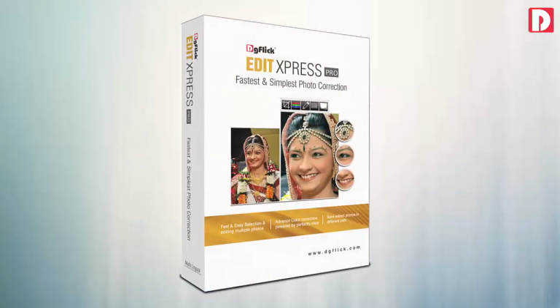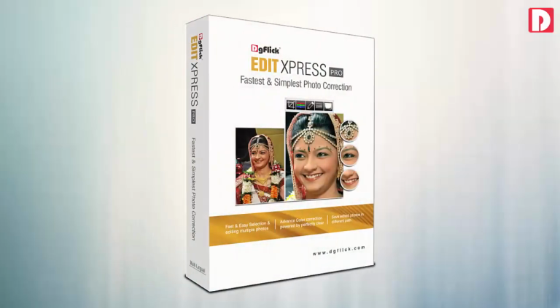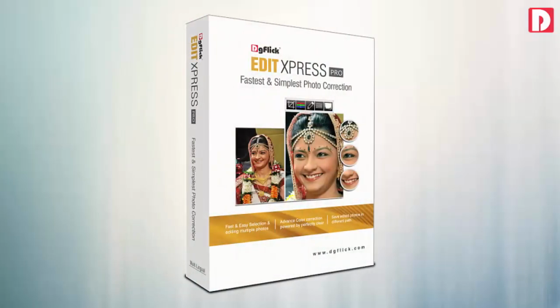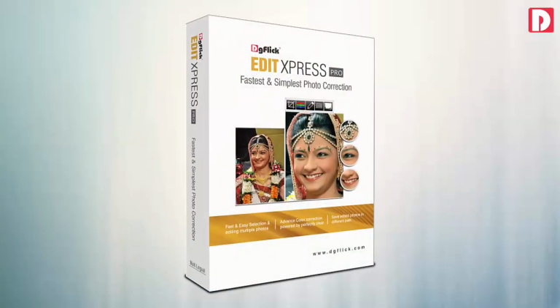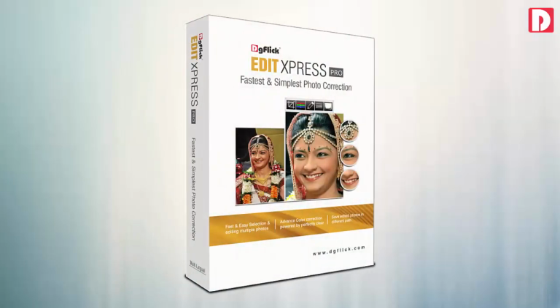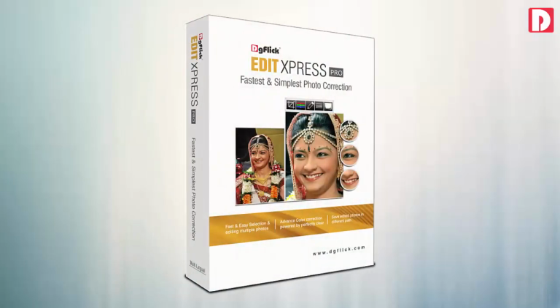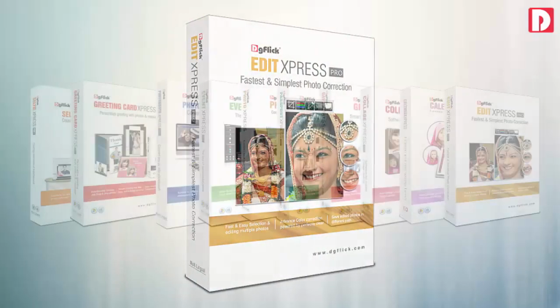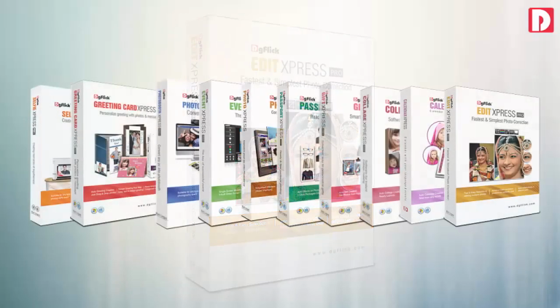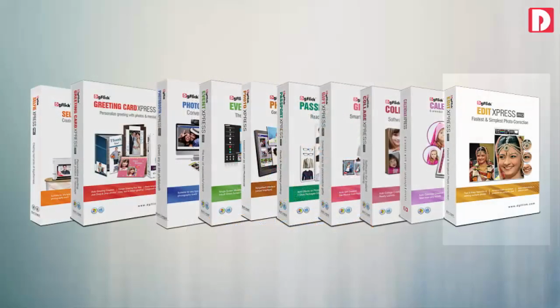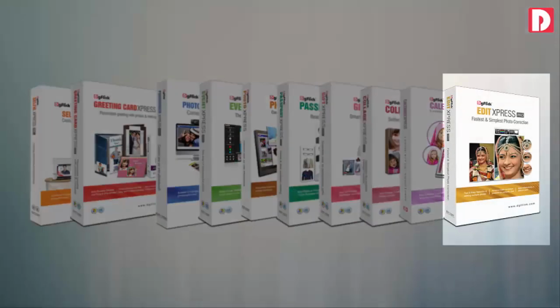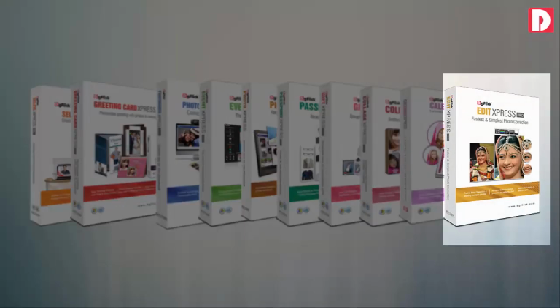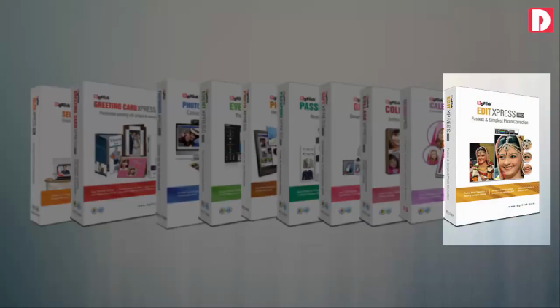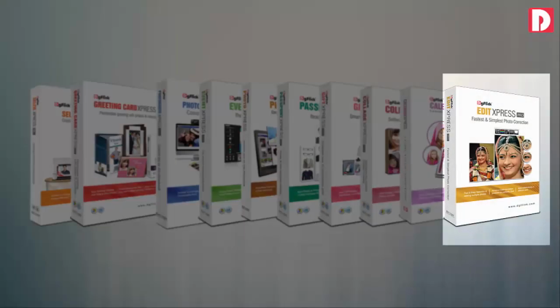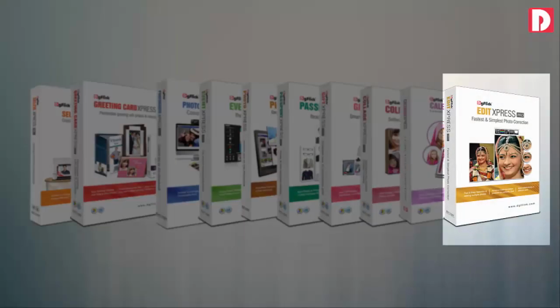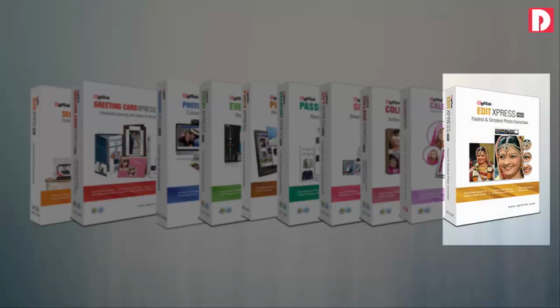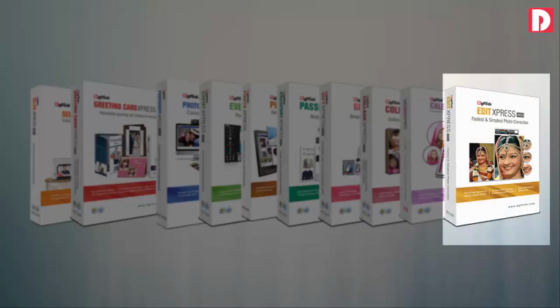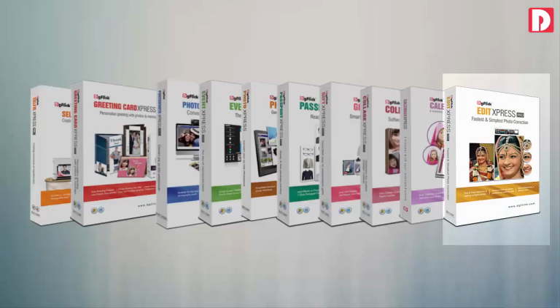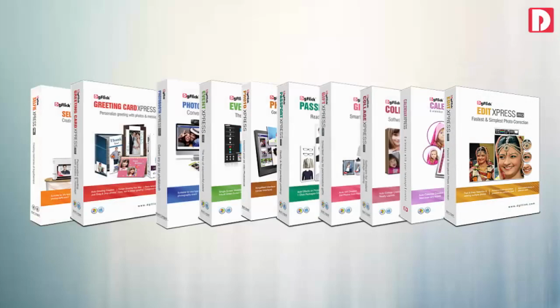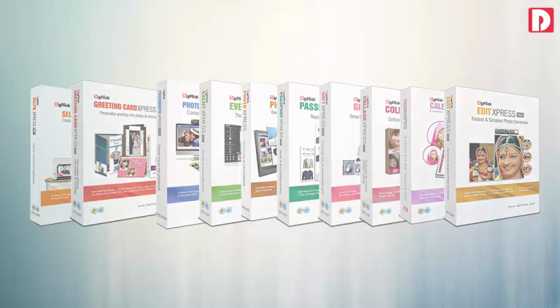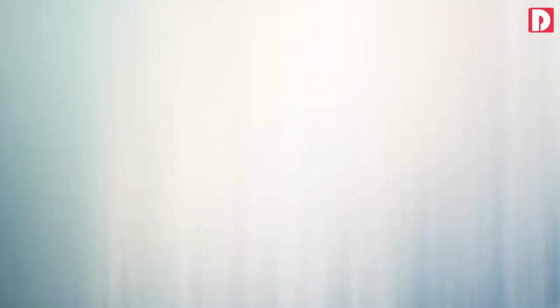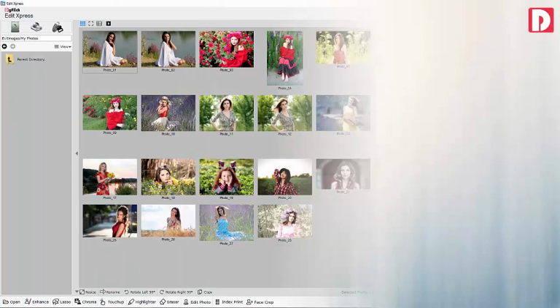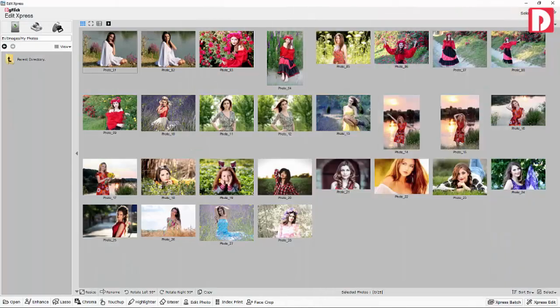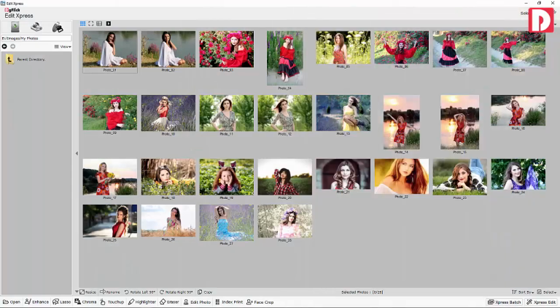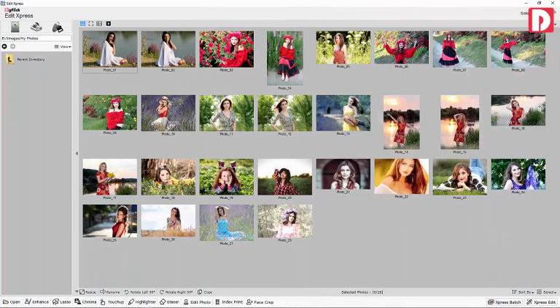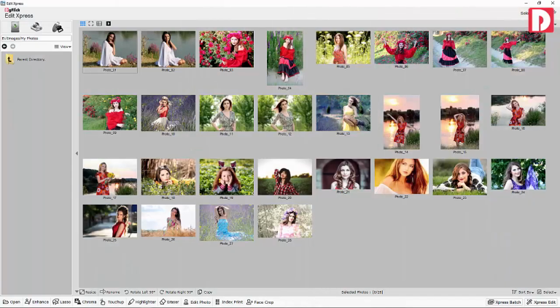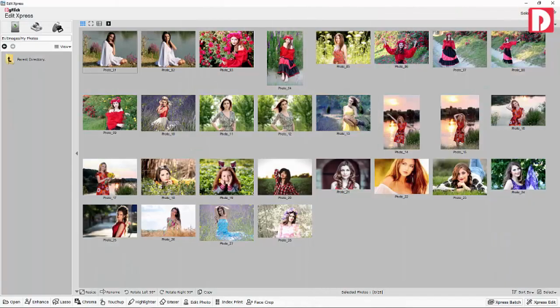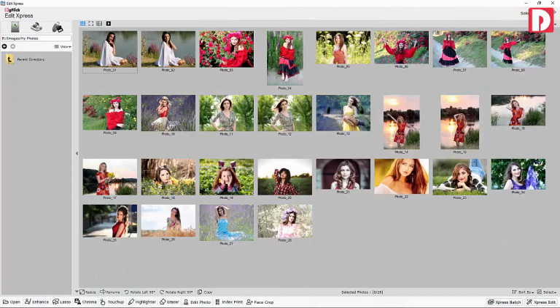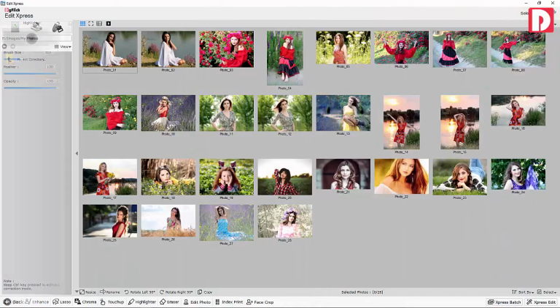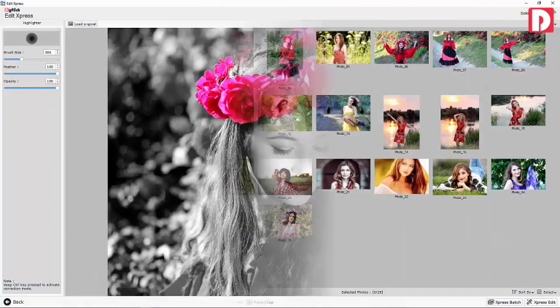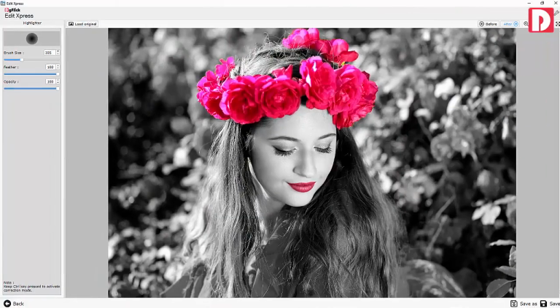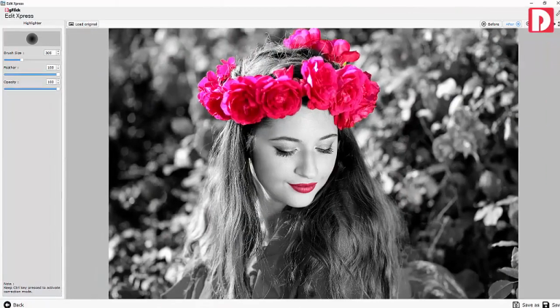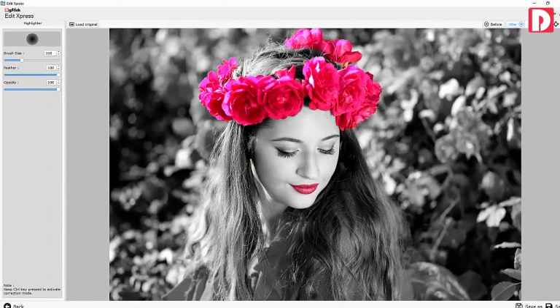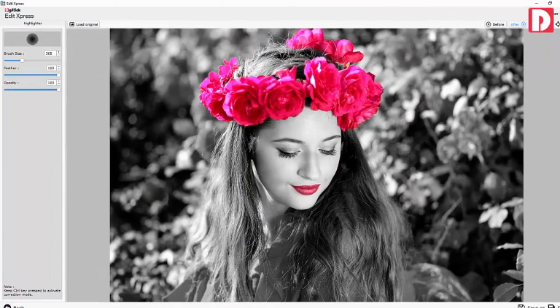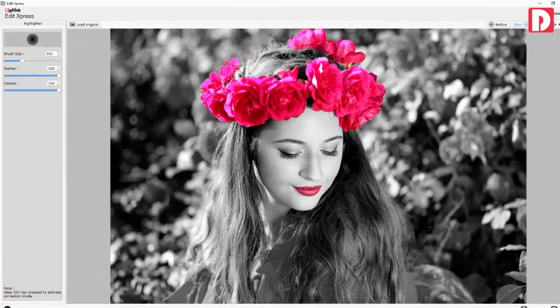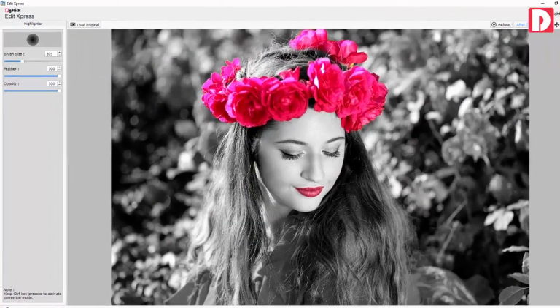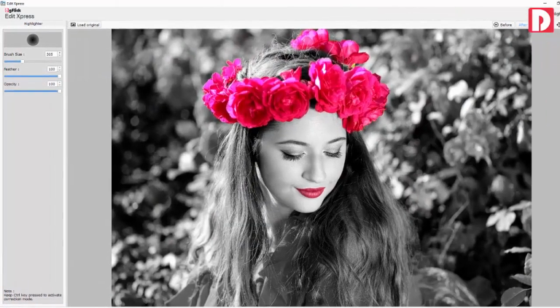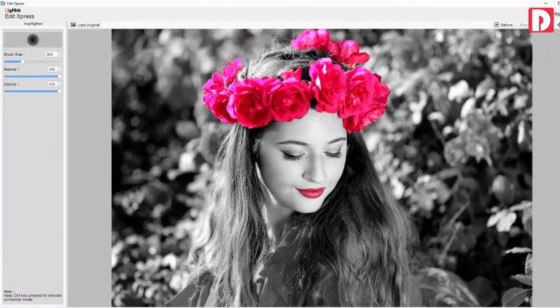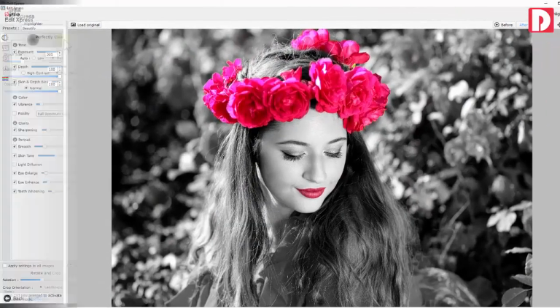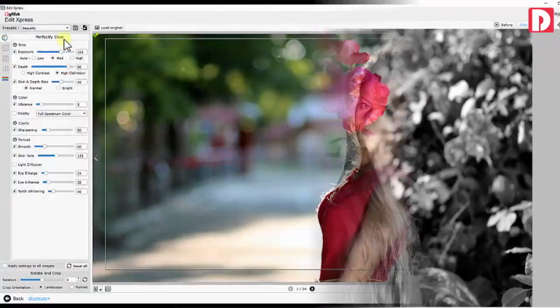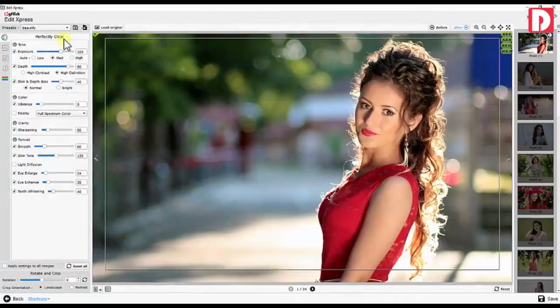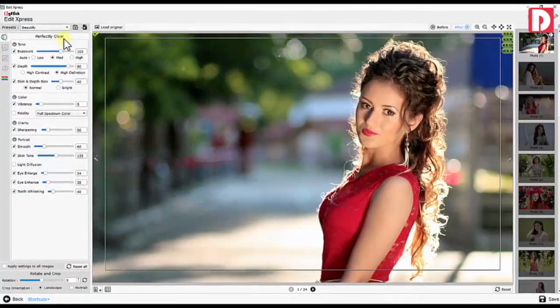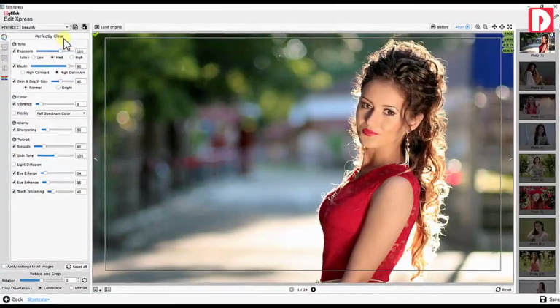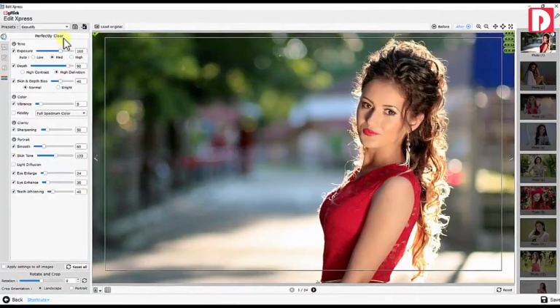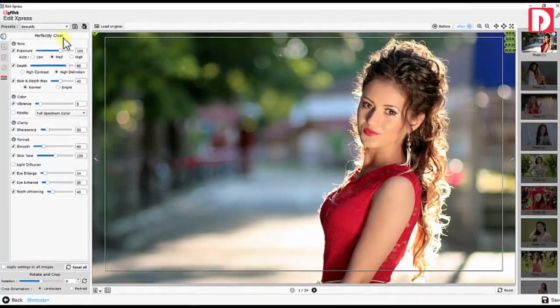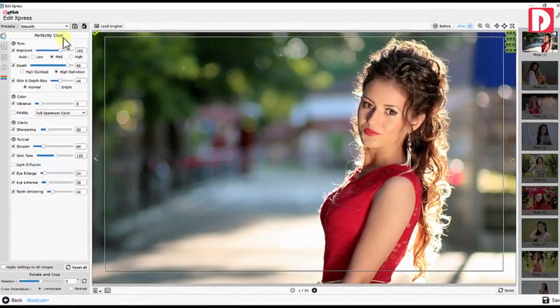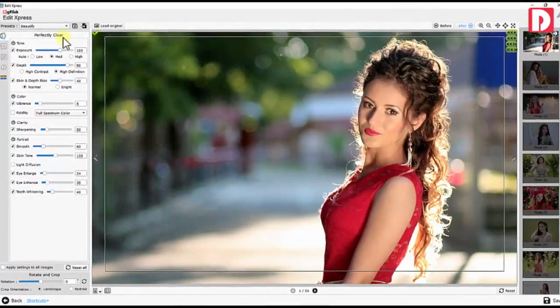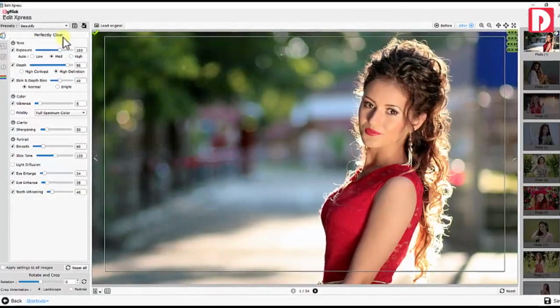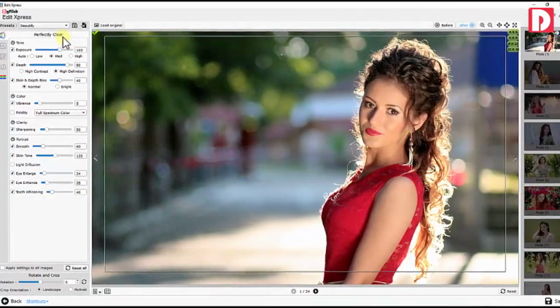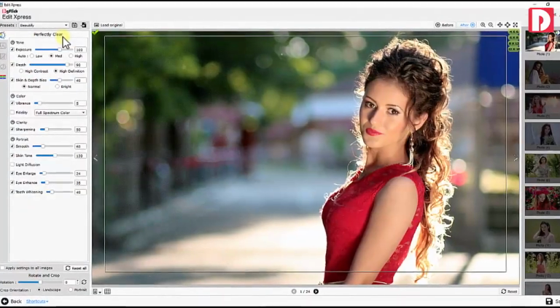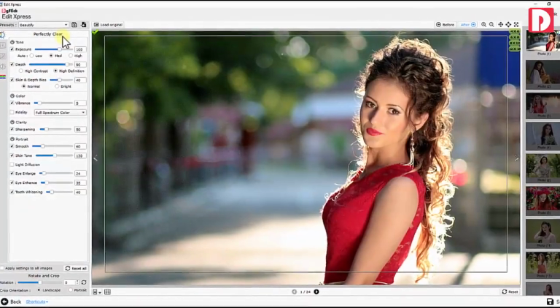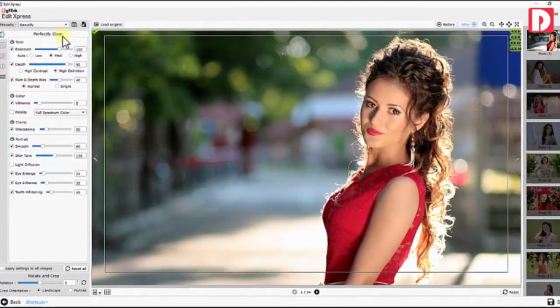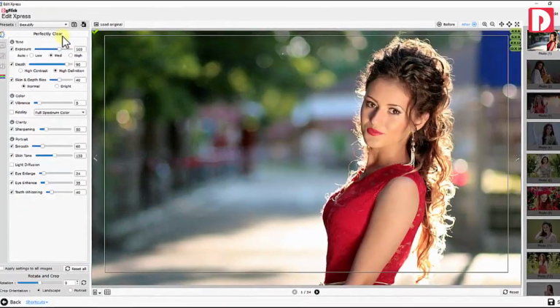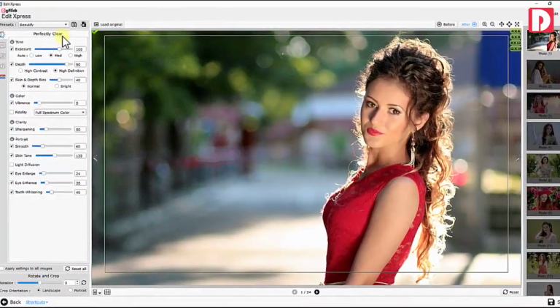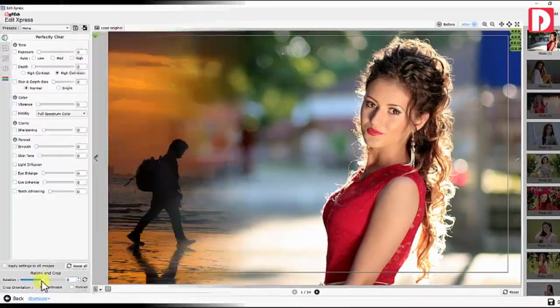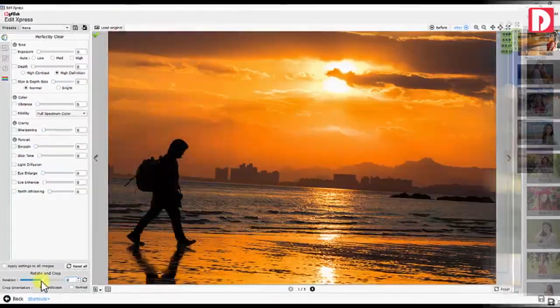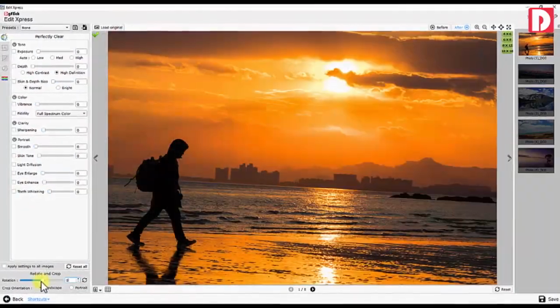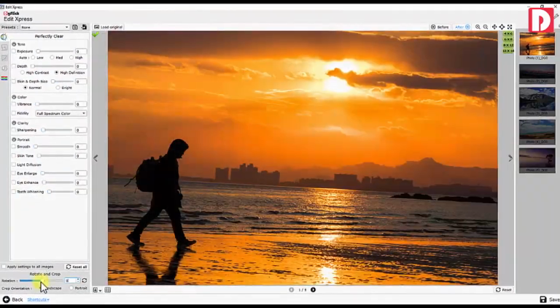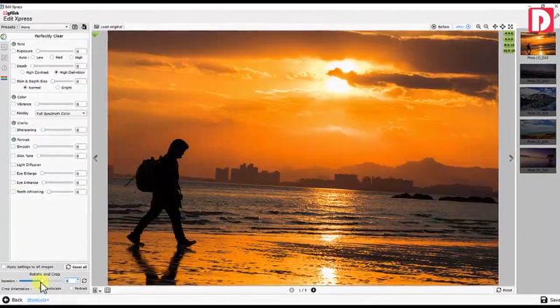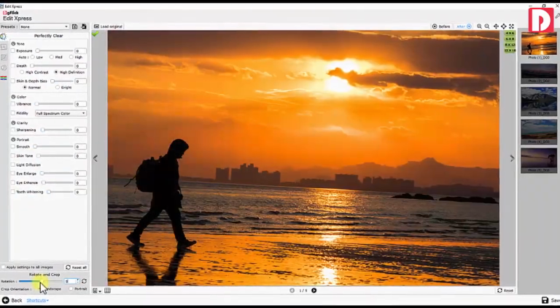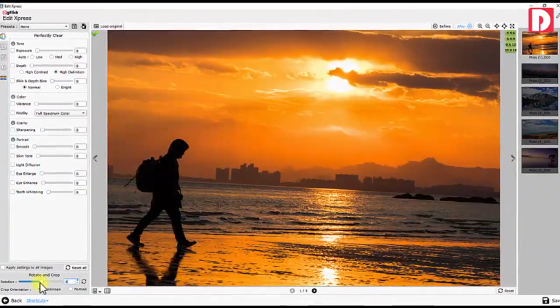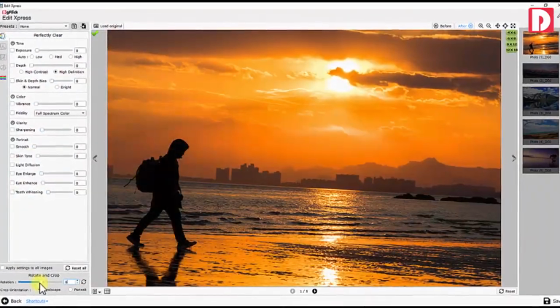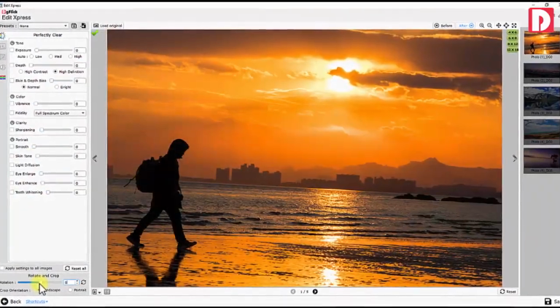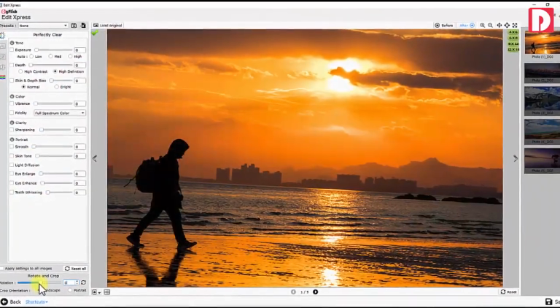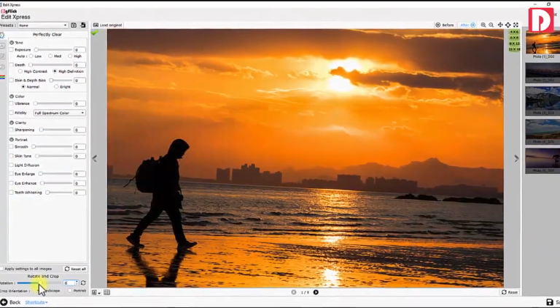Edit Express: all-in-one software for photo managing, photo editing, automatic photo correction, and photo enhancement.